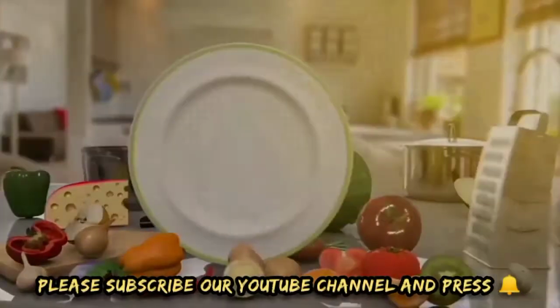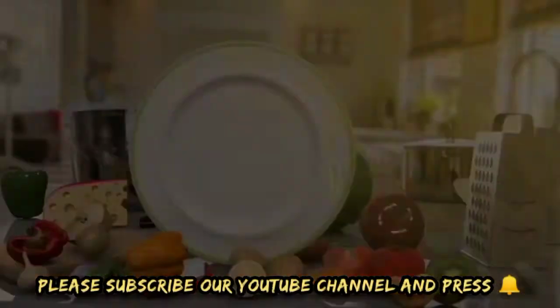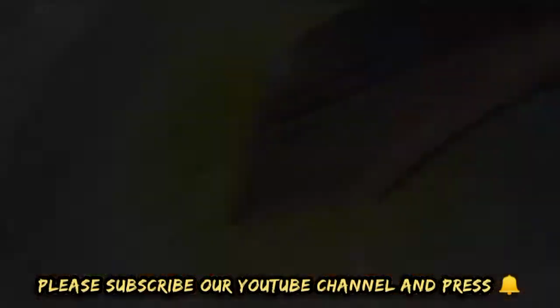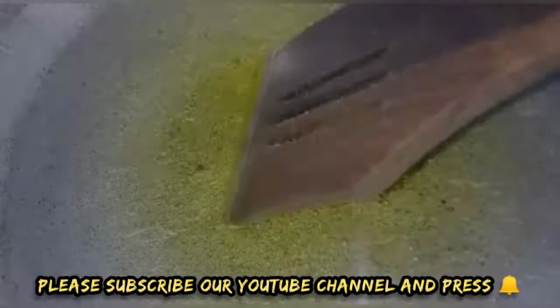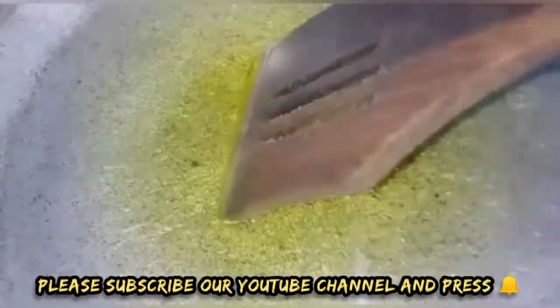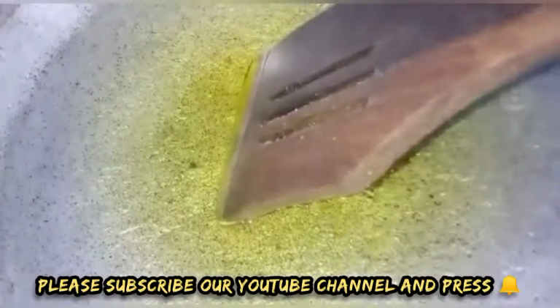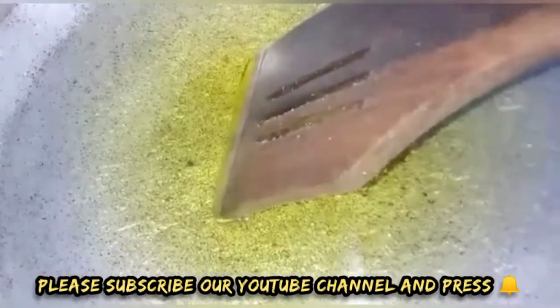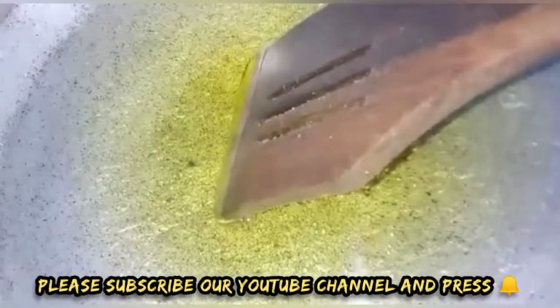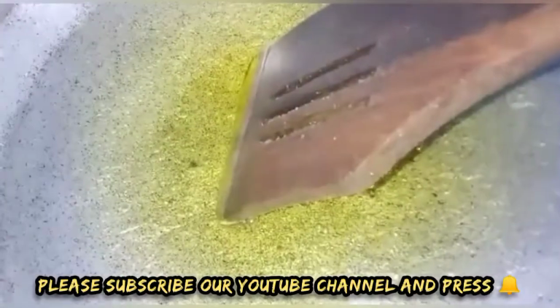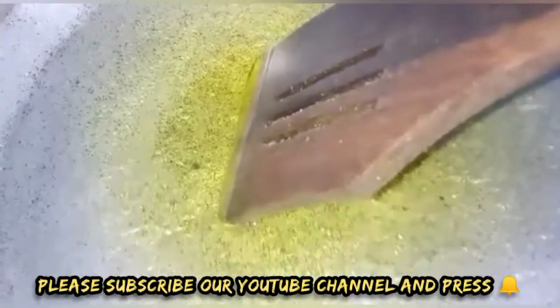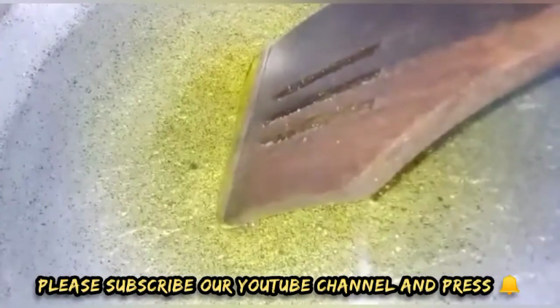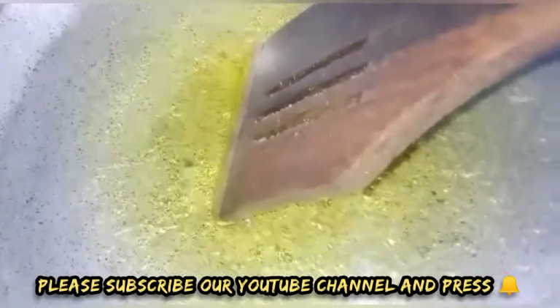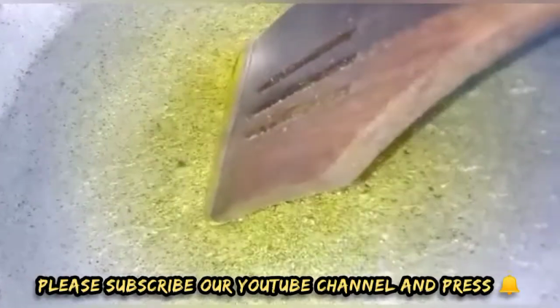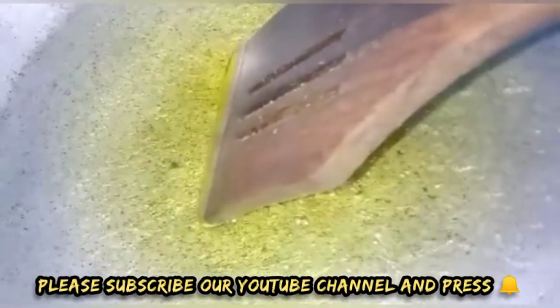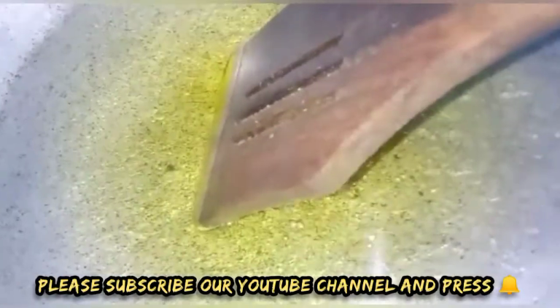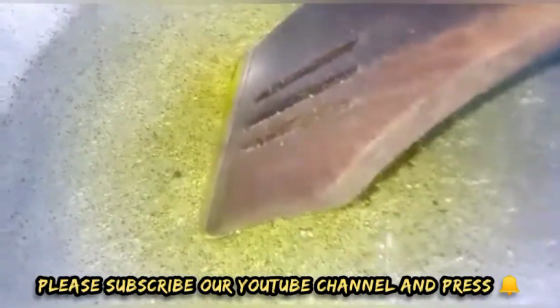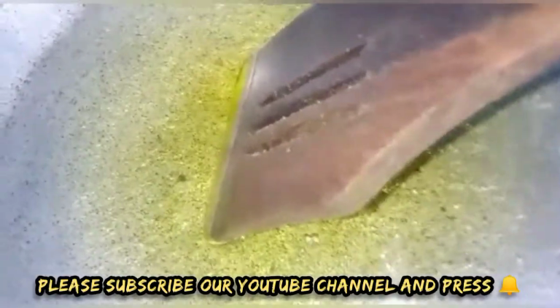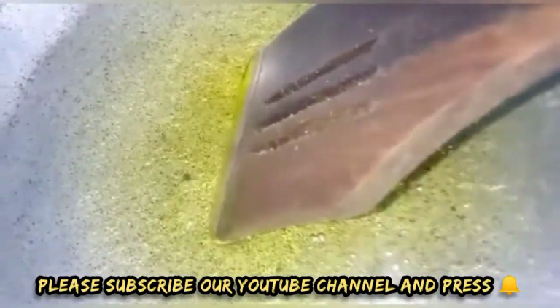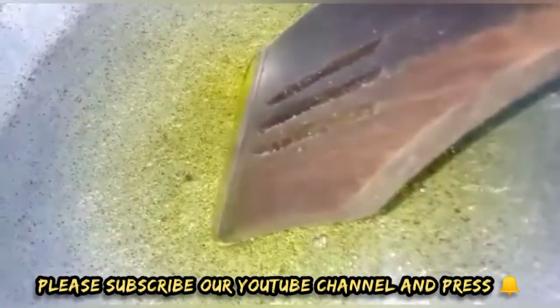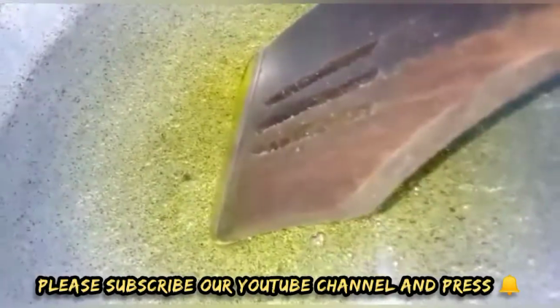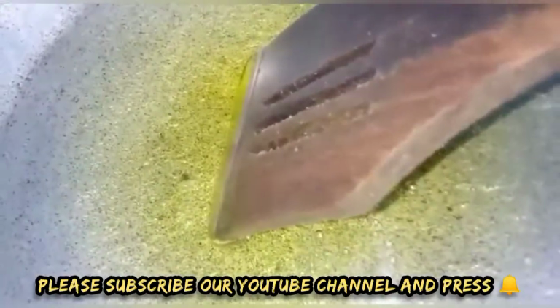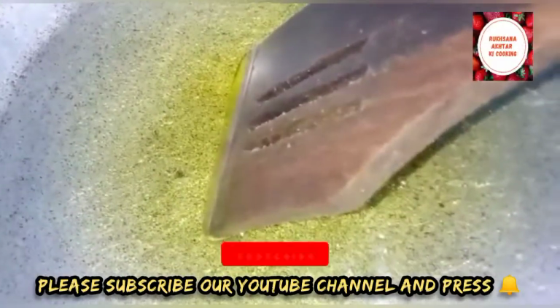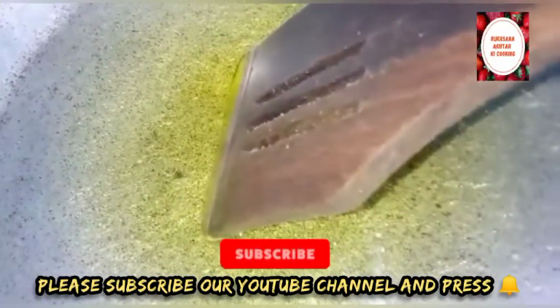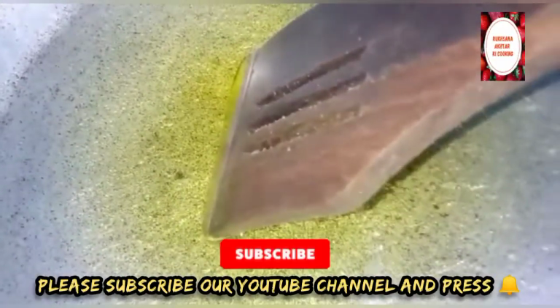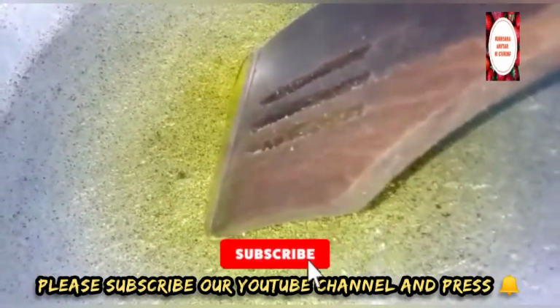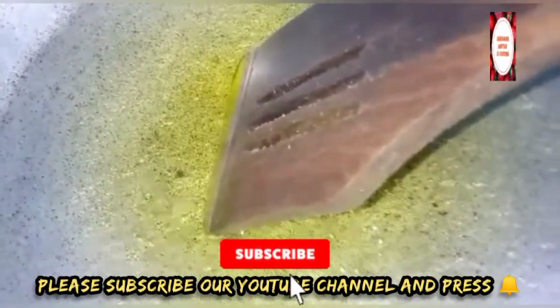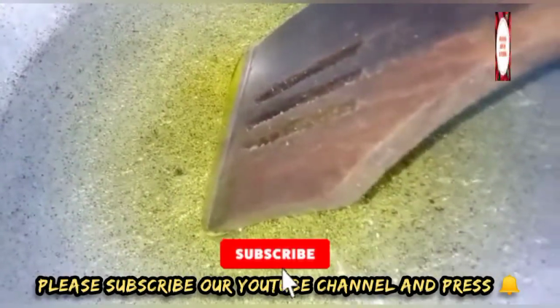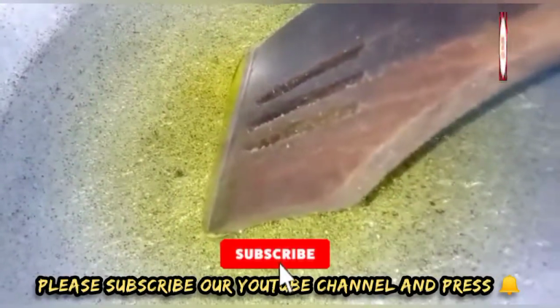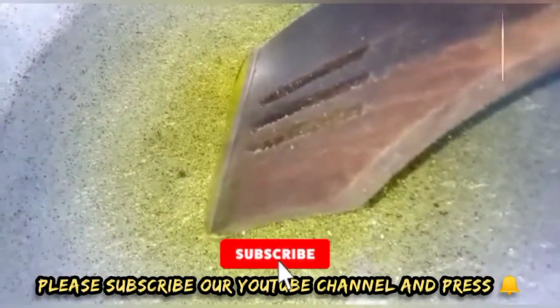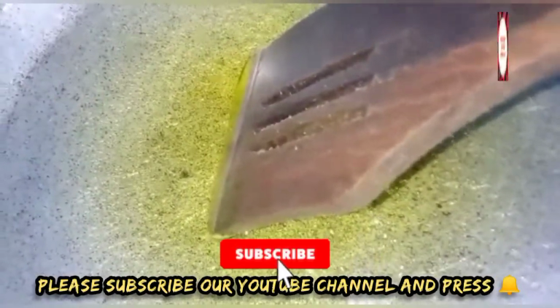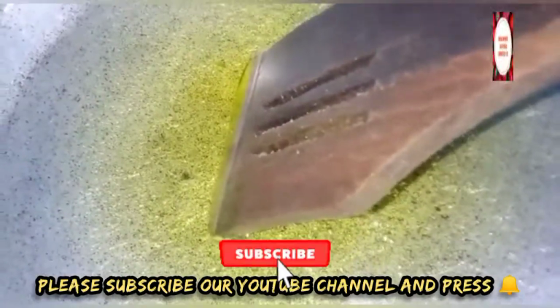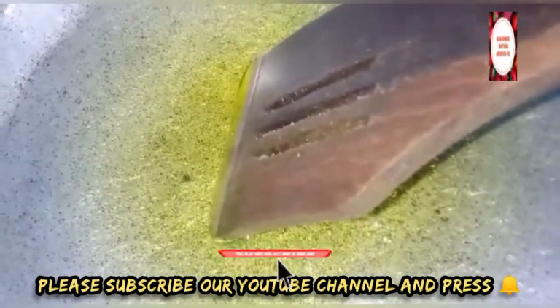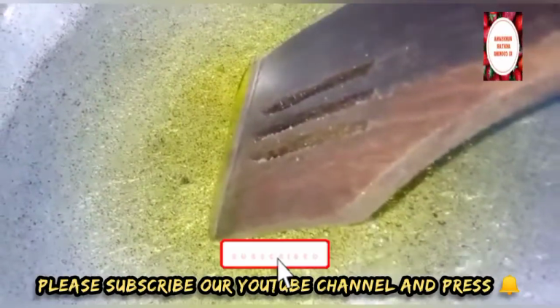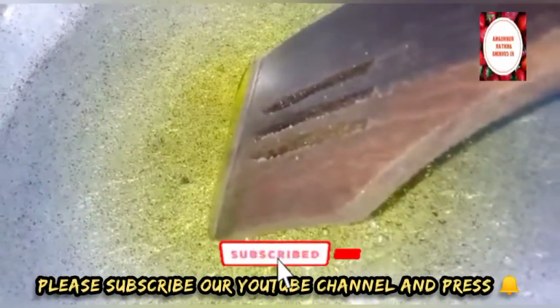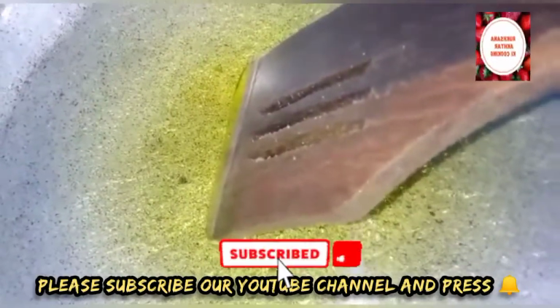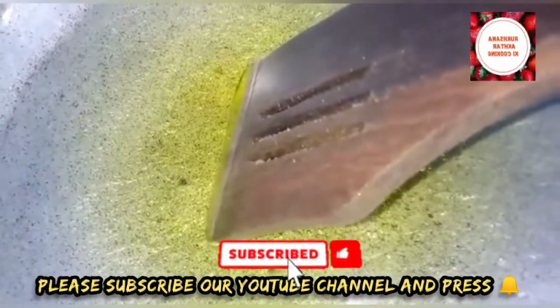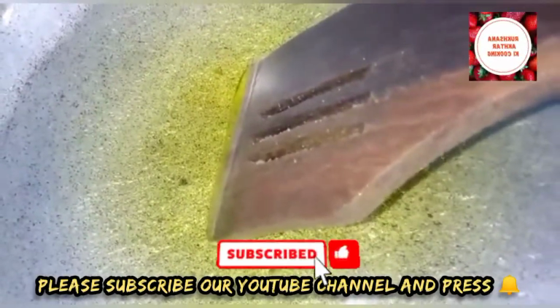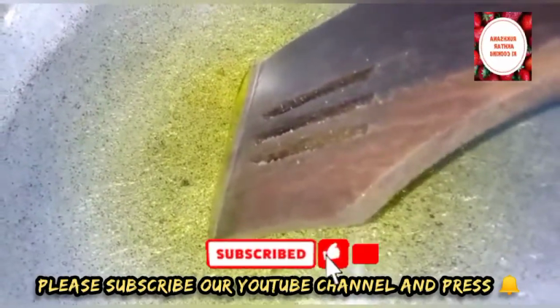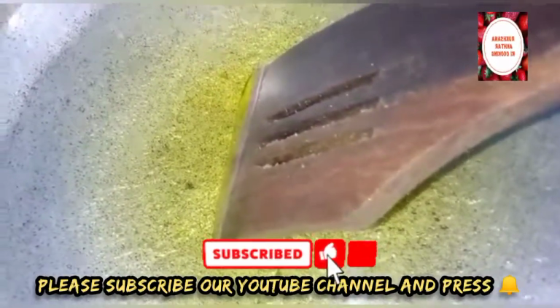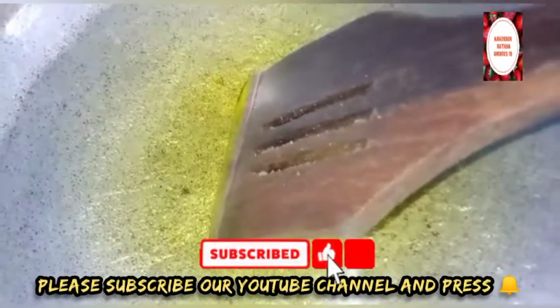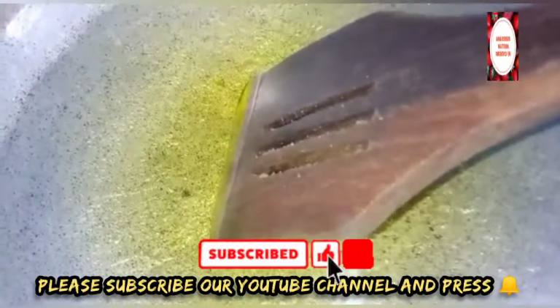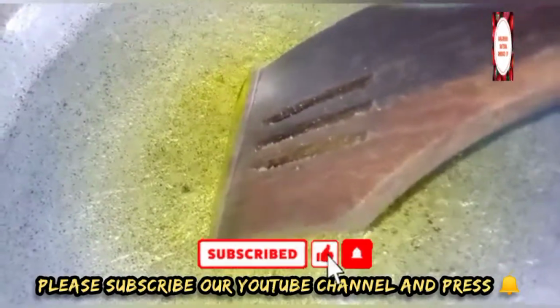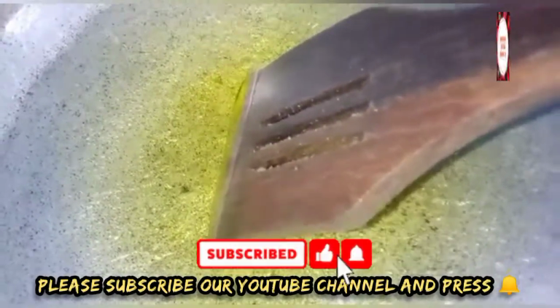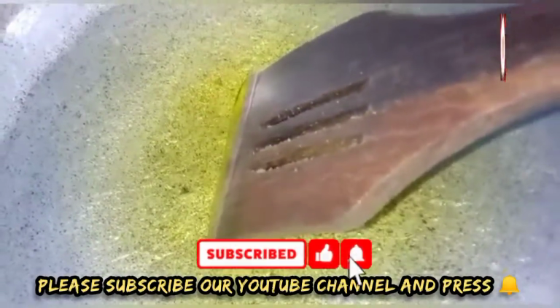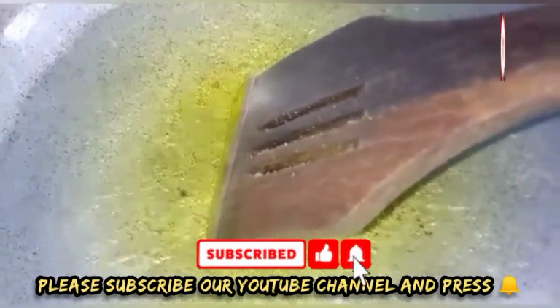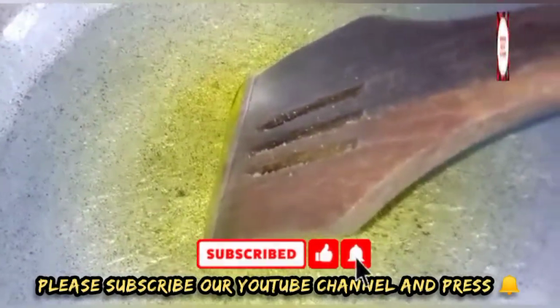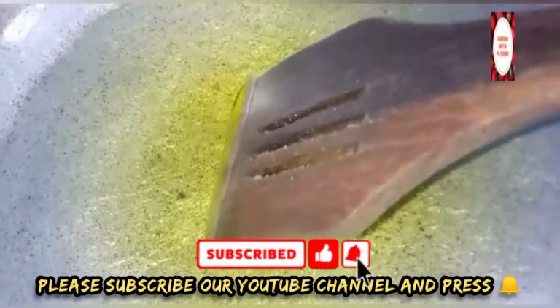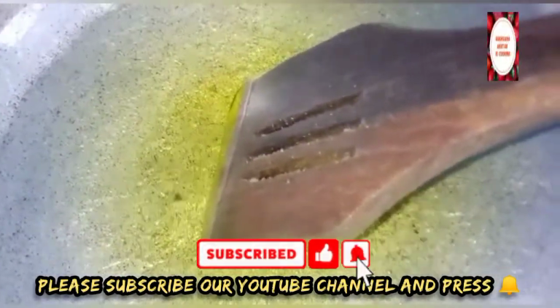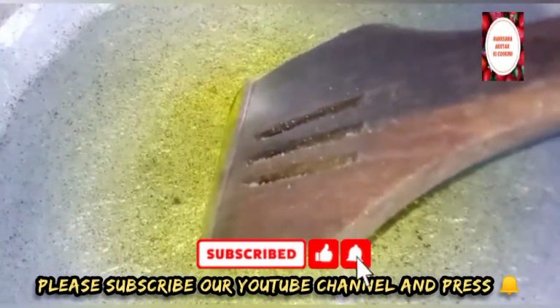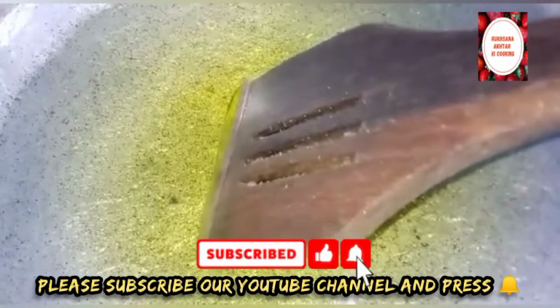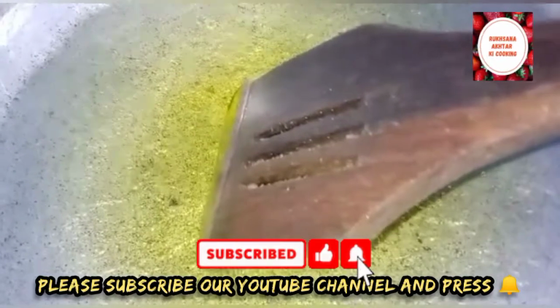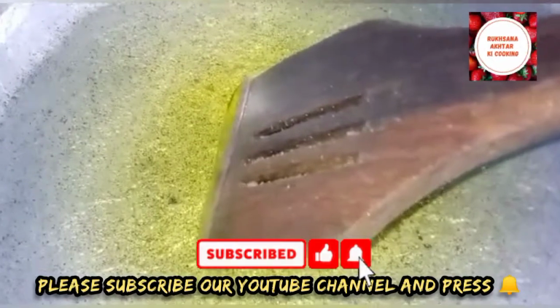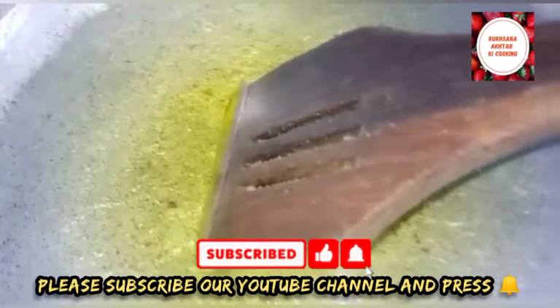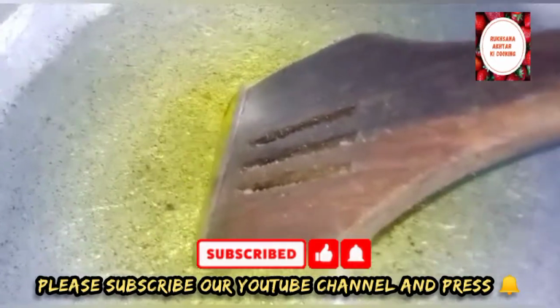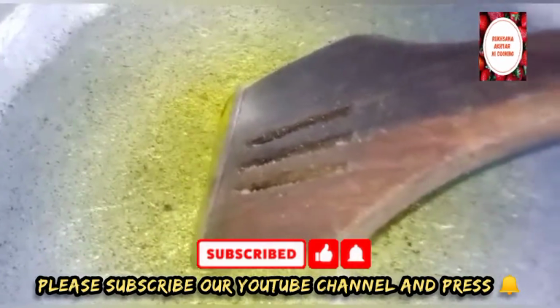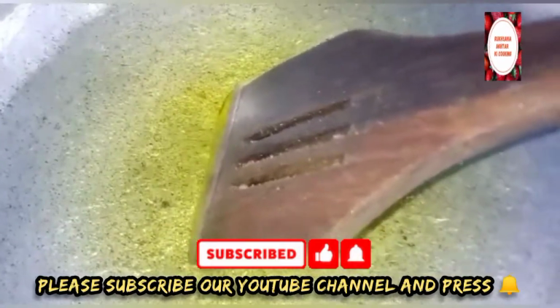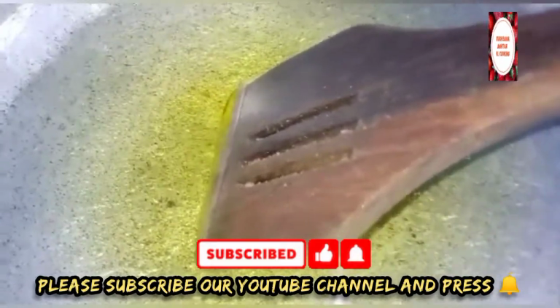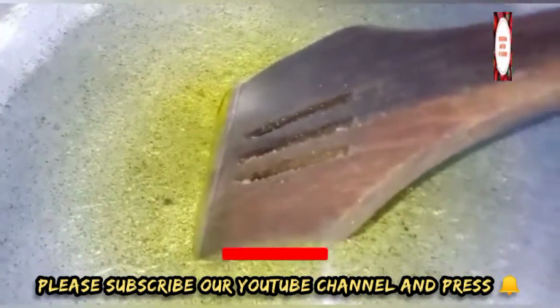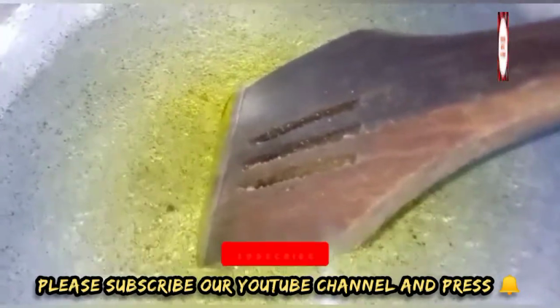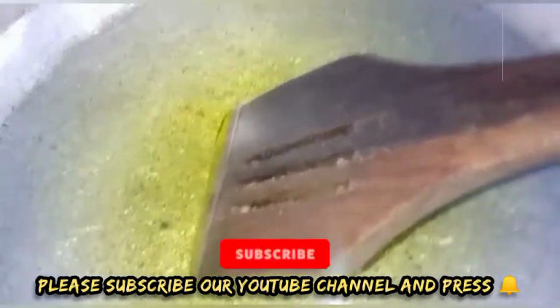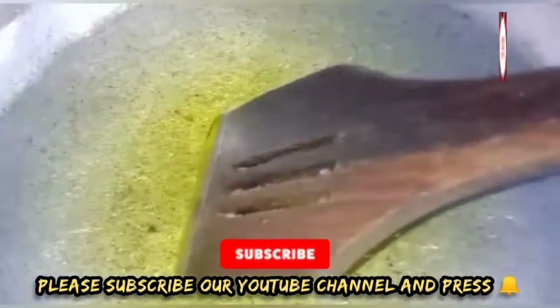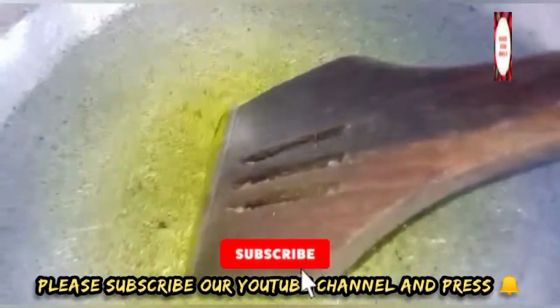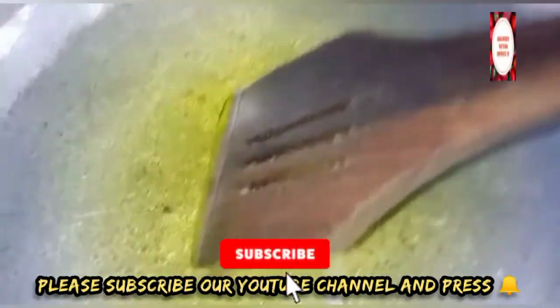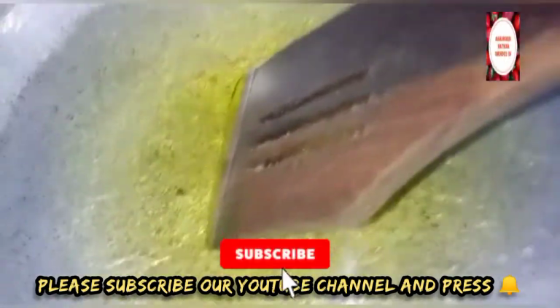Hello everyone, my name is Rukhsana Akkar. I am sharing a new recipe today.